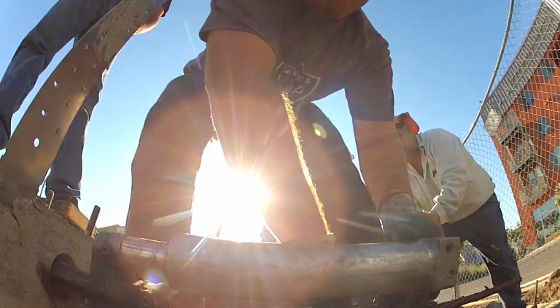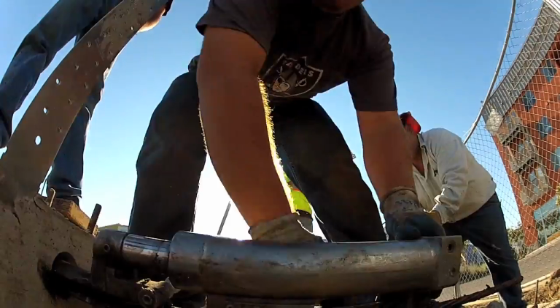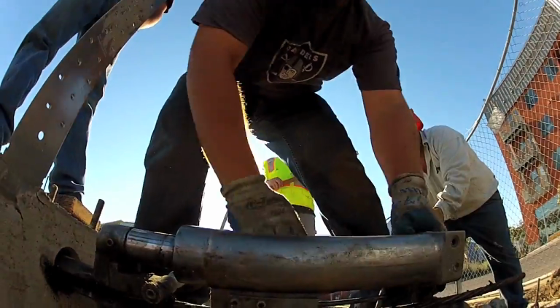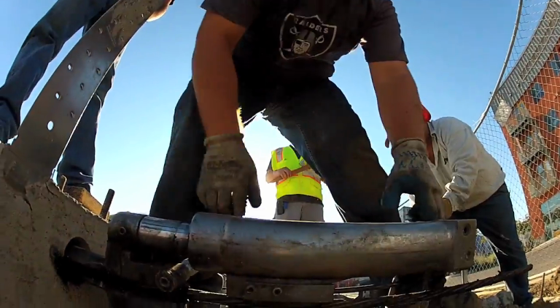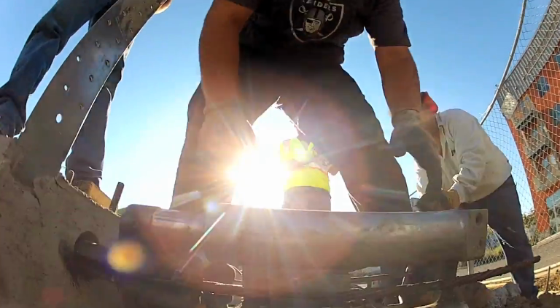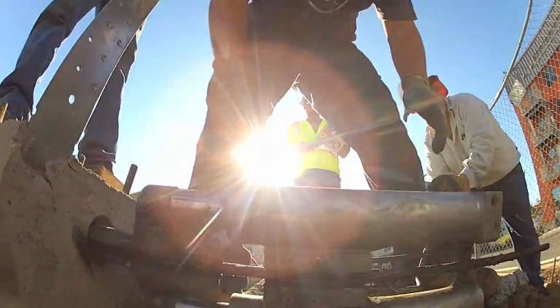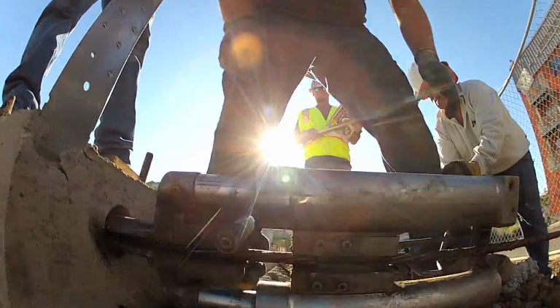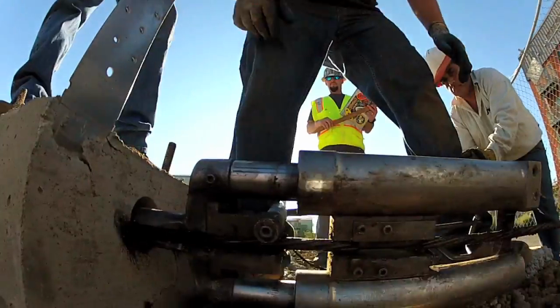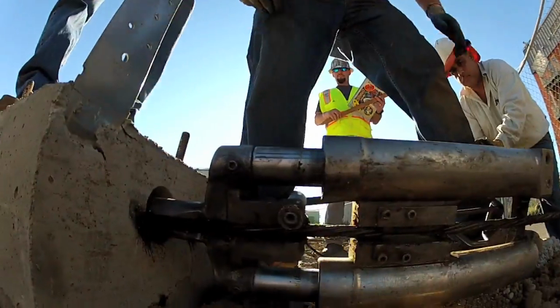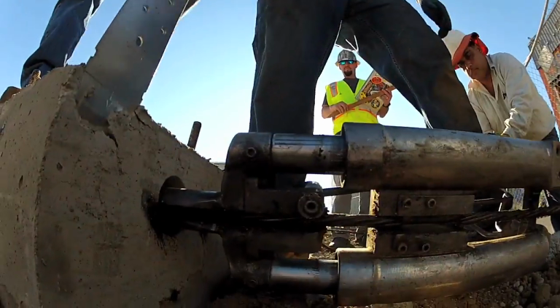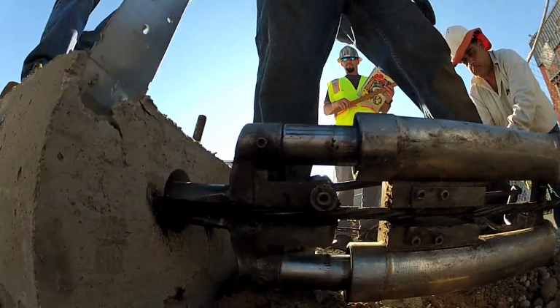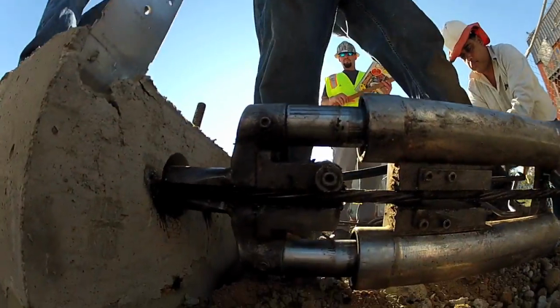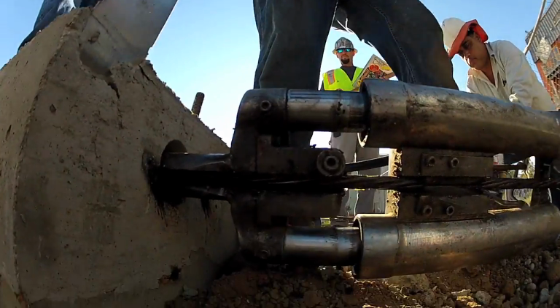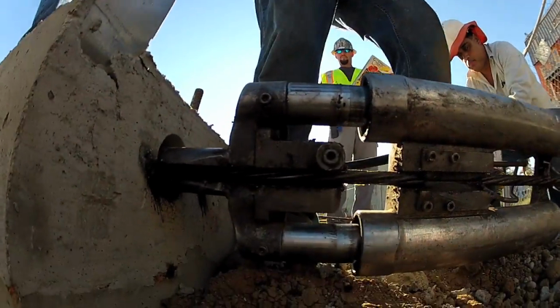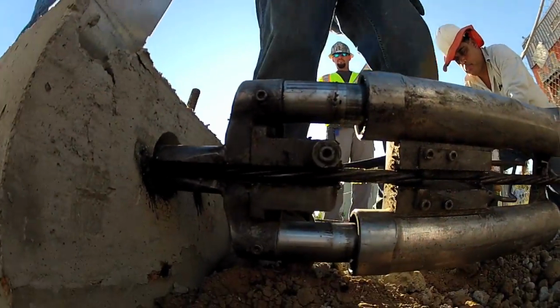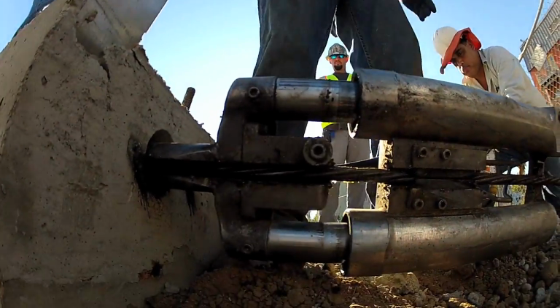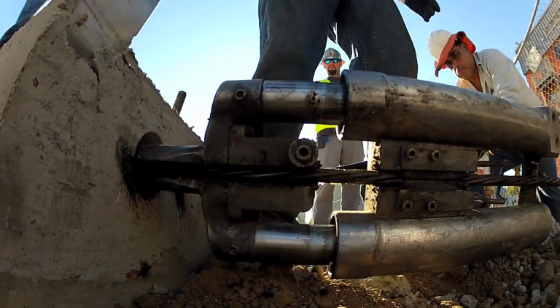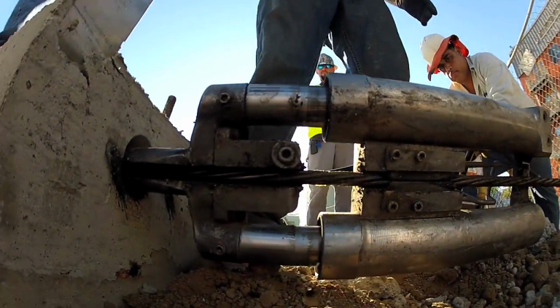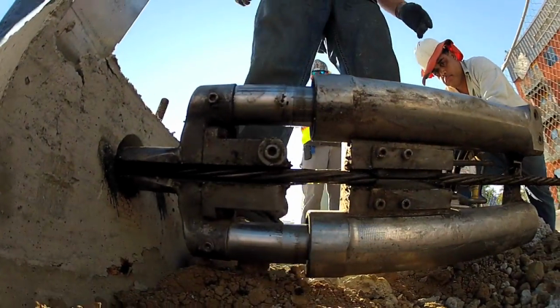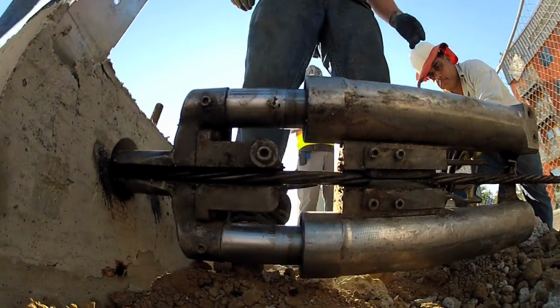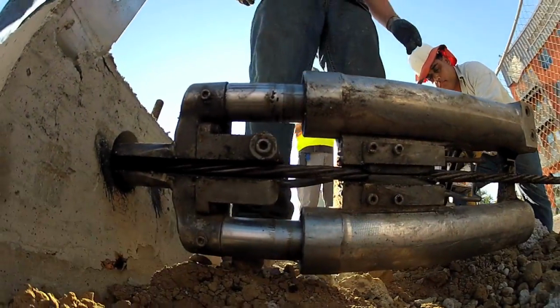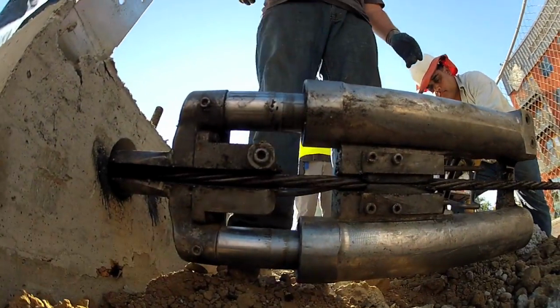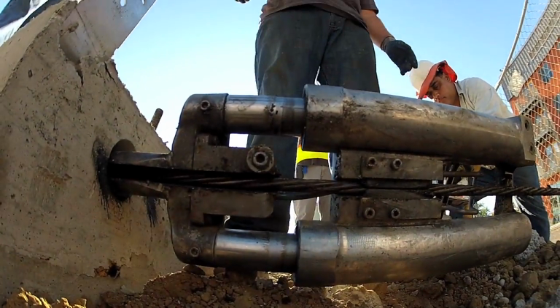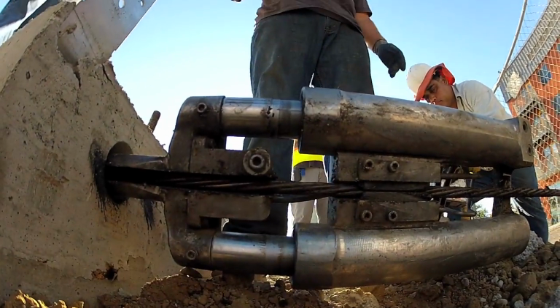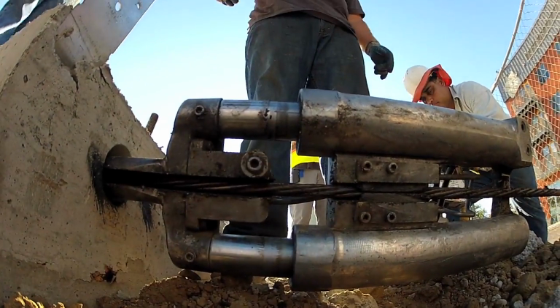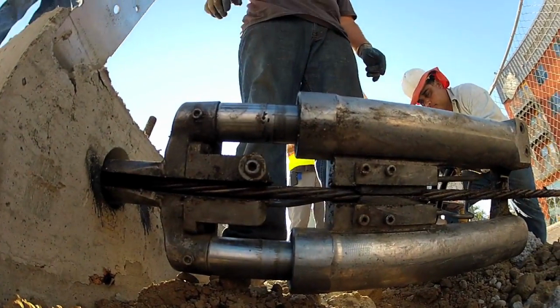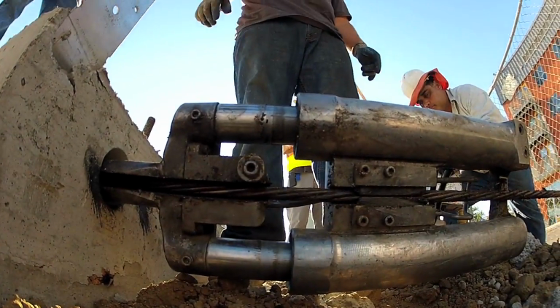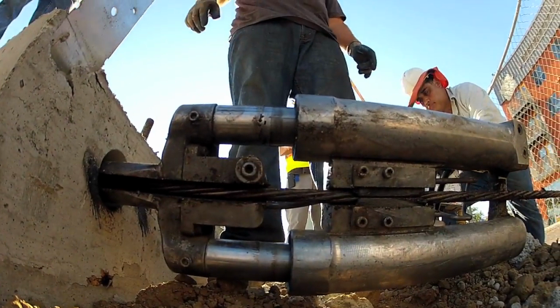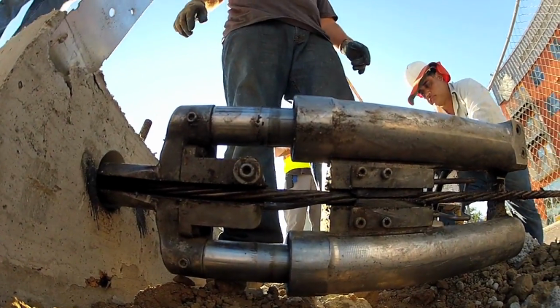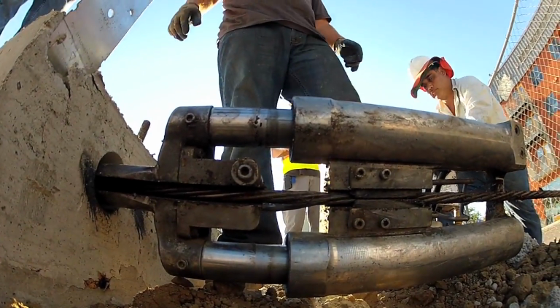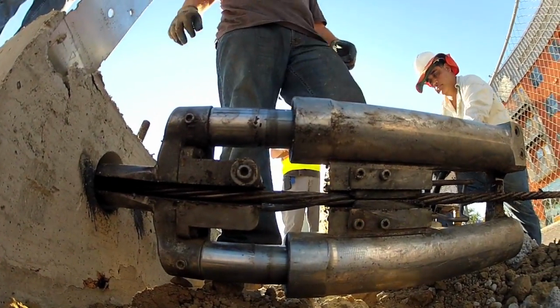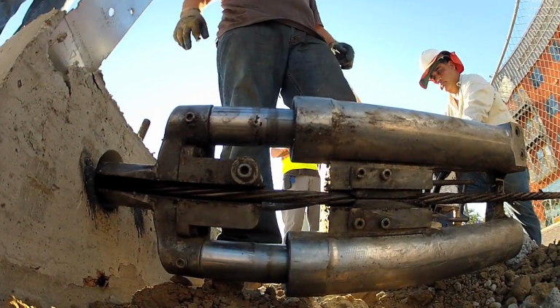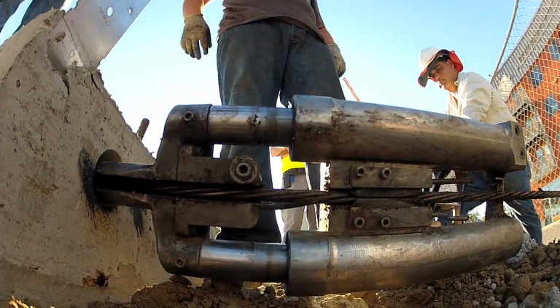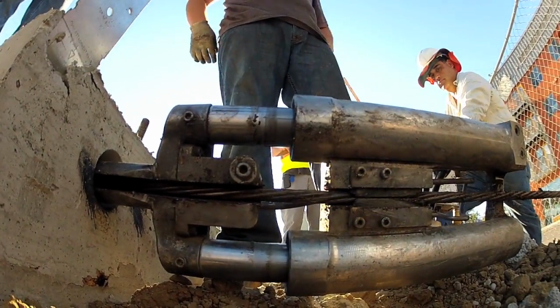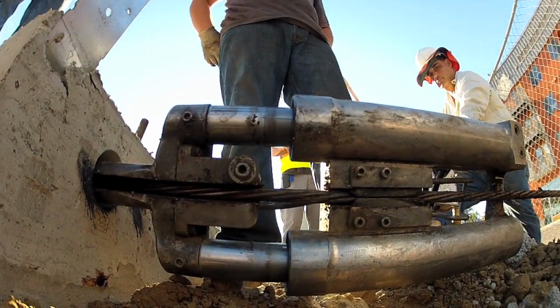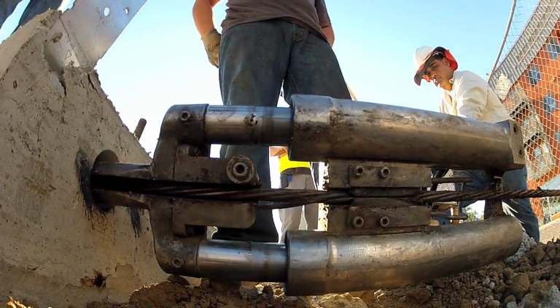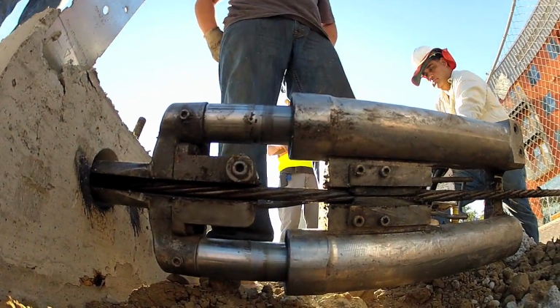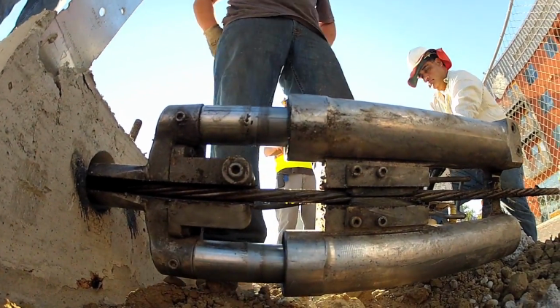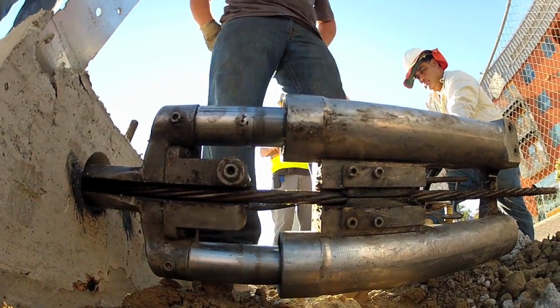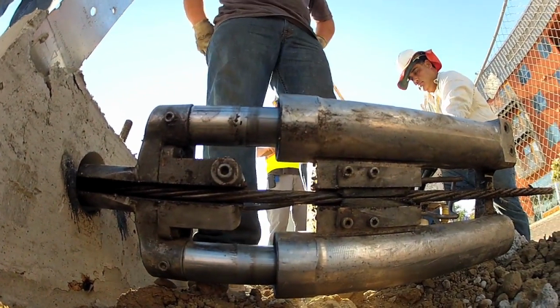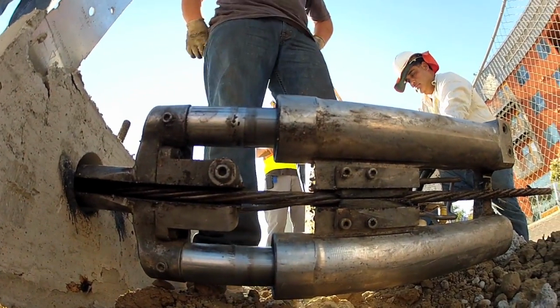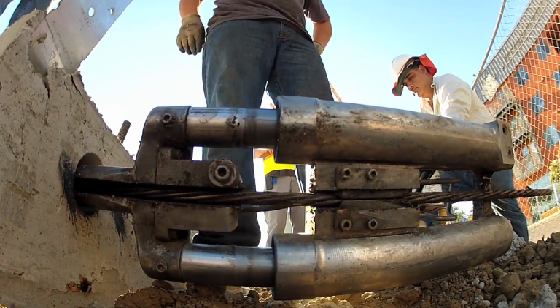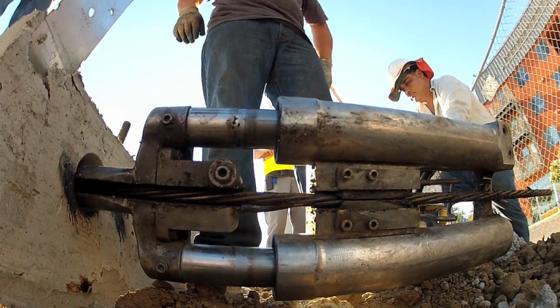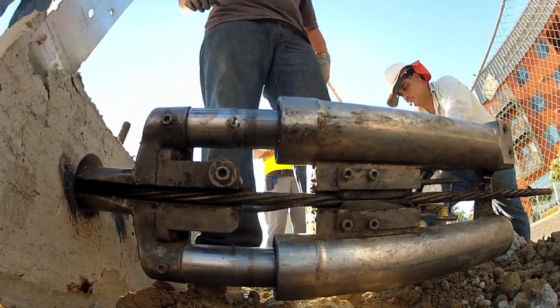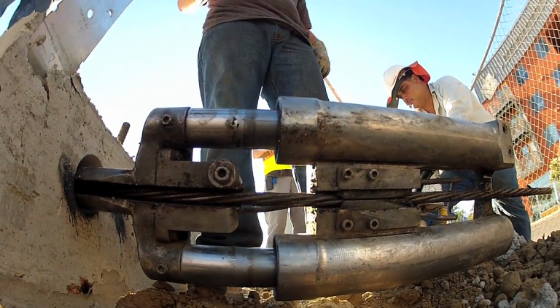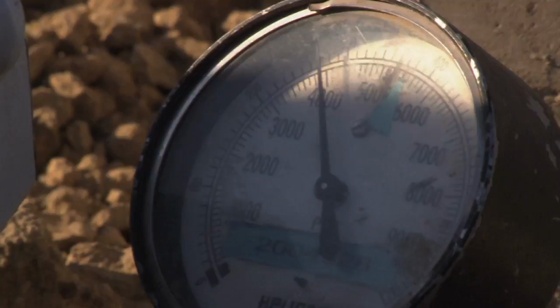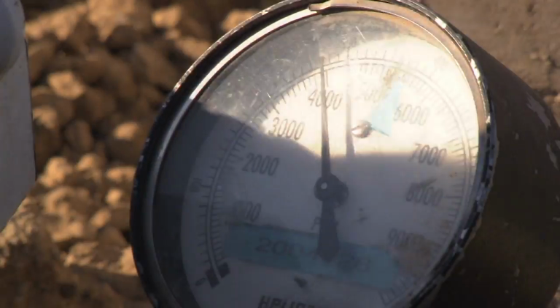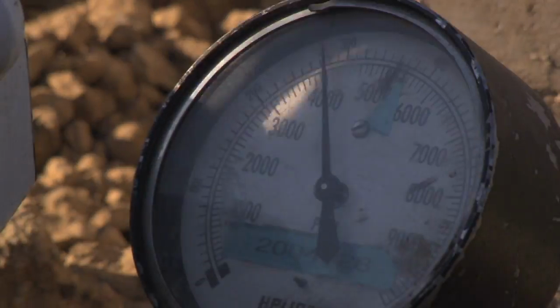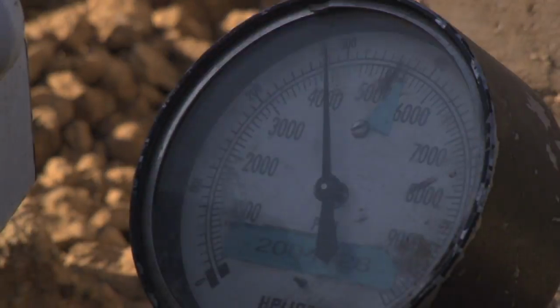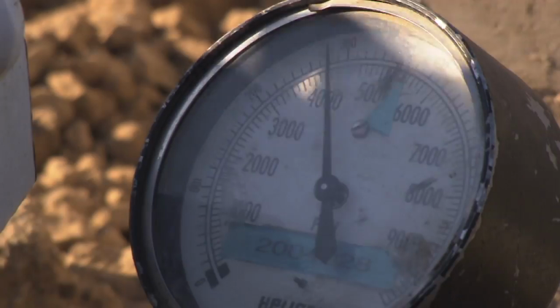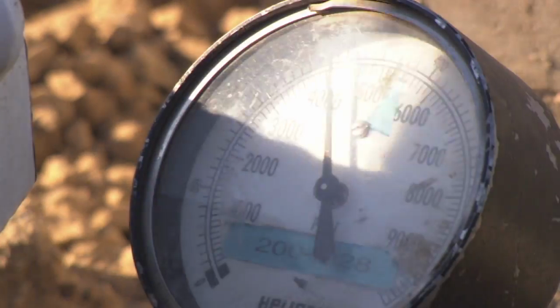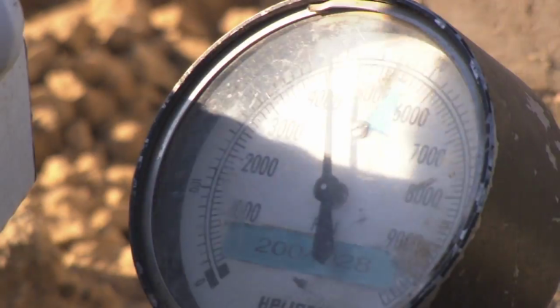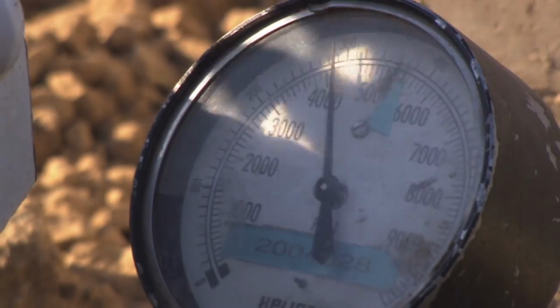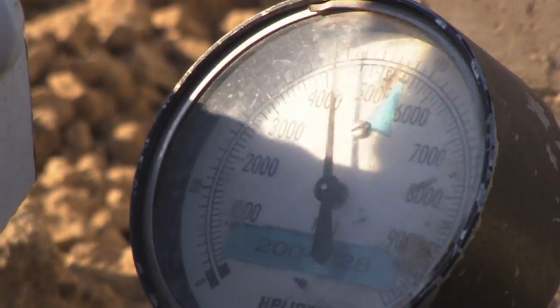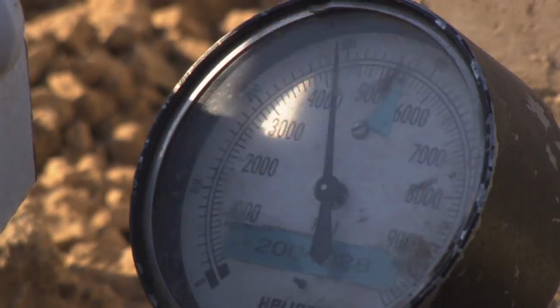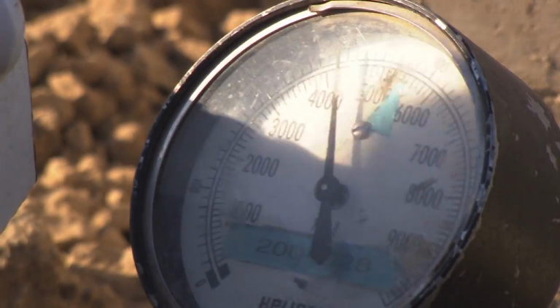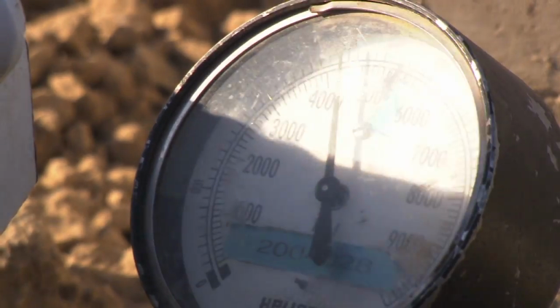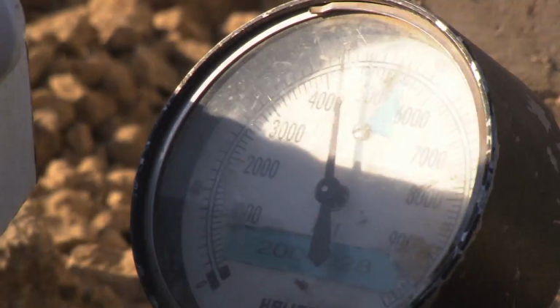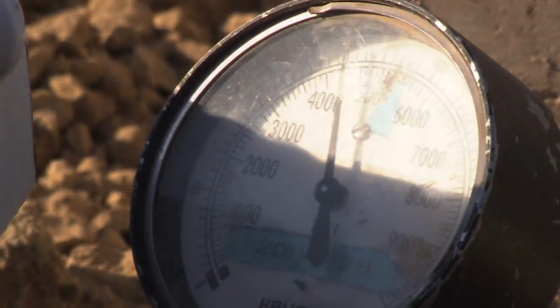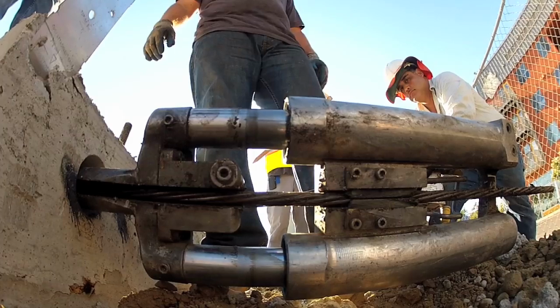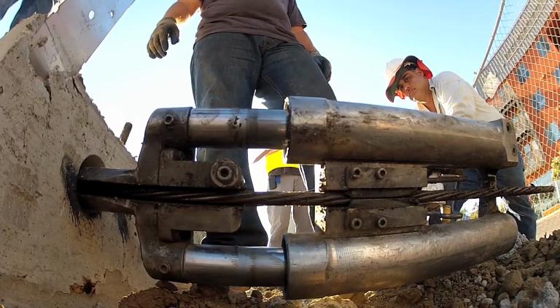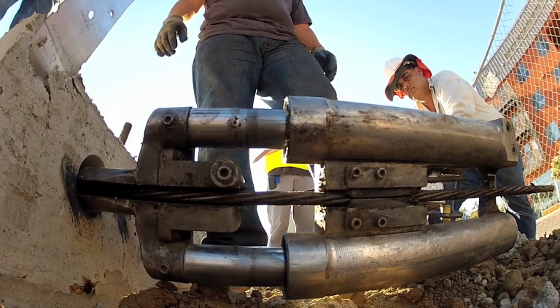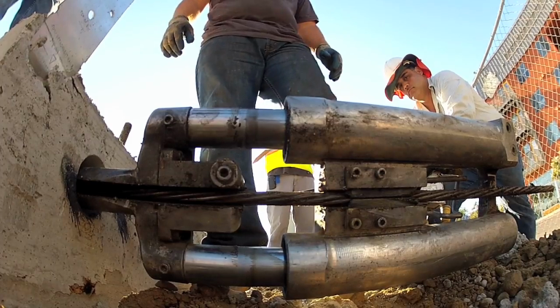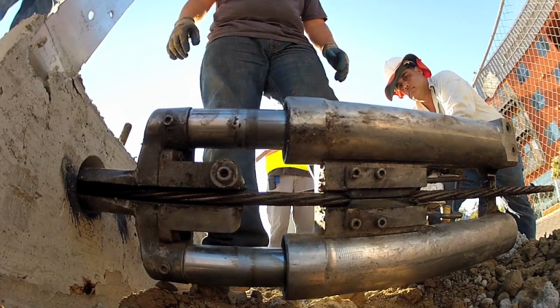And once that happens, the tension within the cable literally sucks the concrete together and holds it together for the rest of its life.